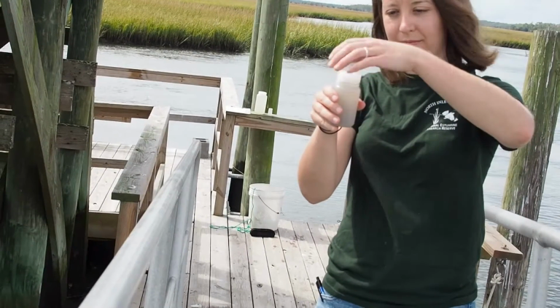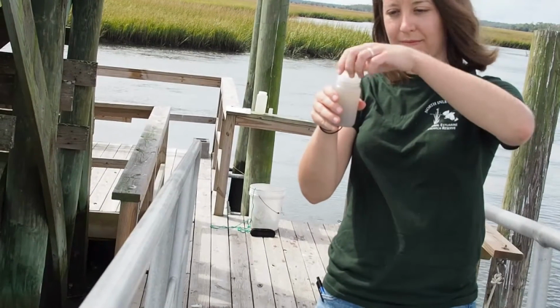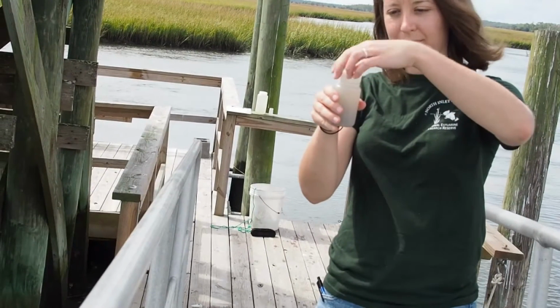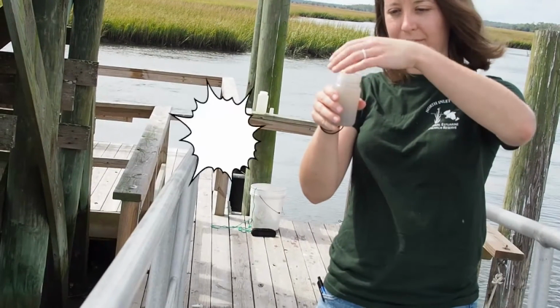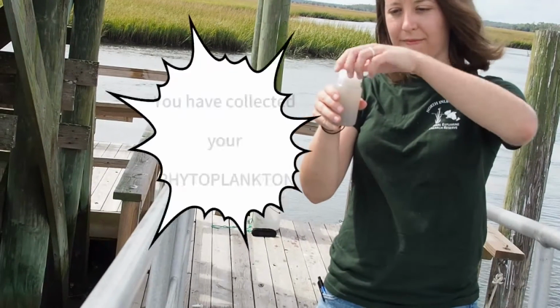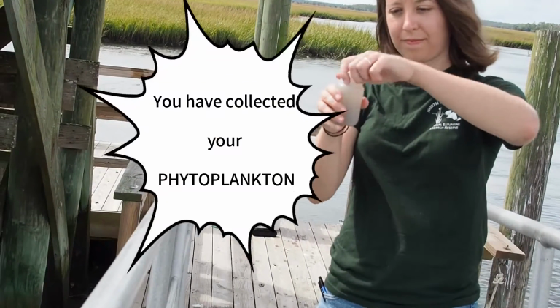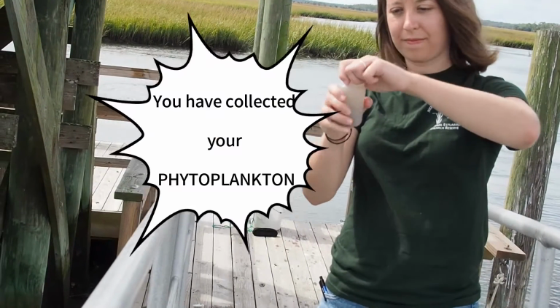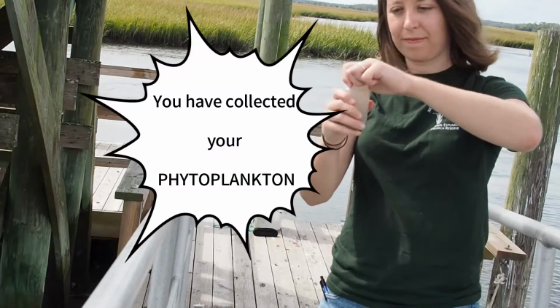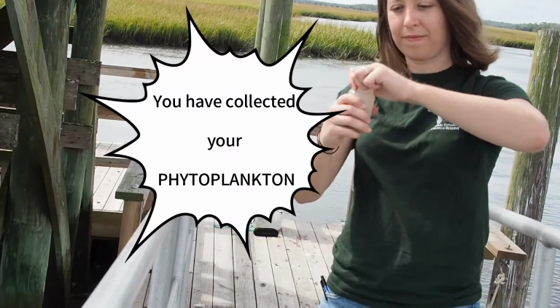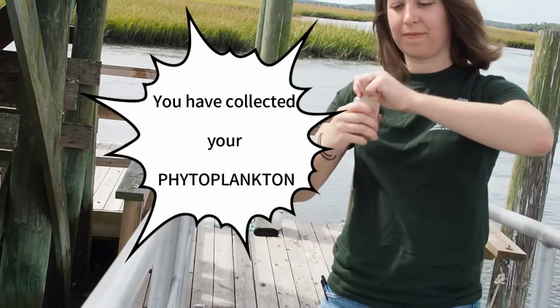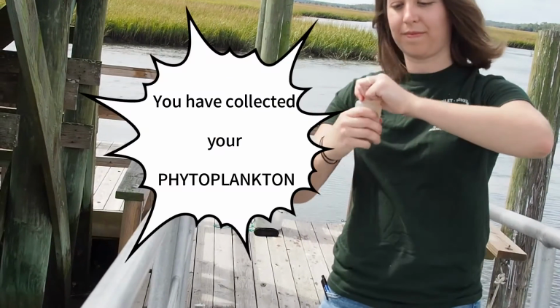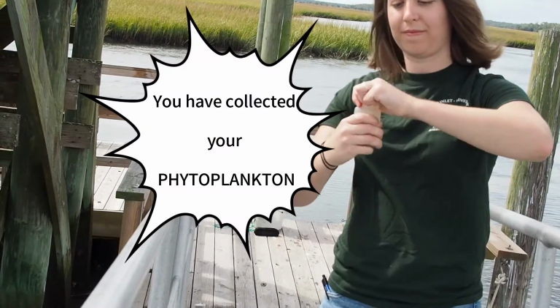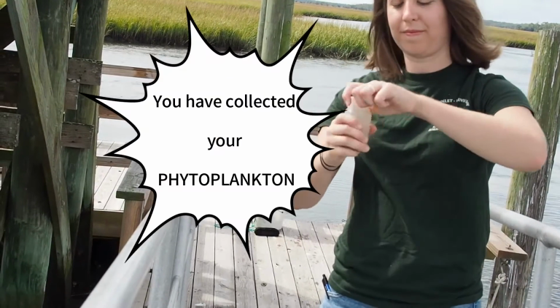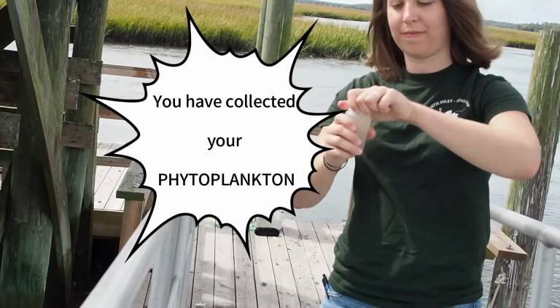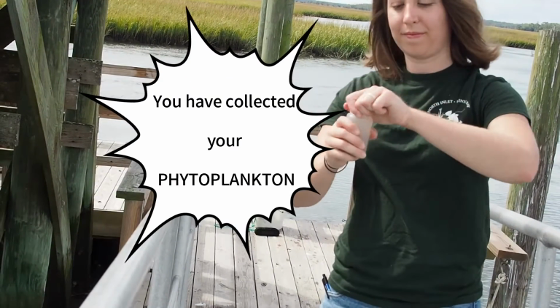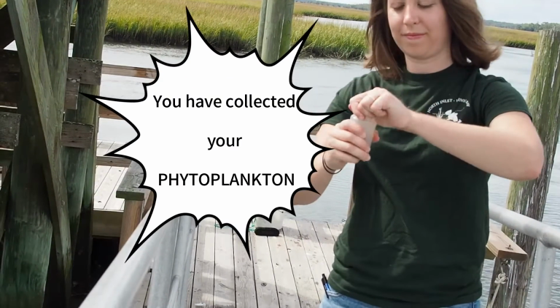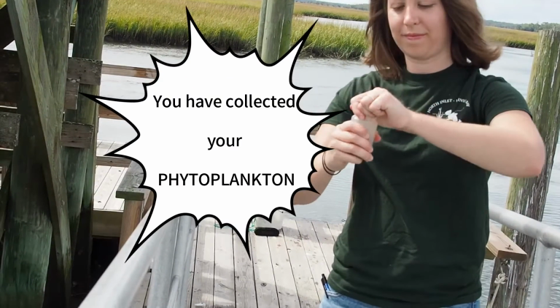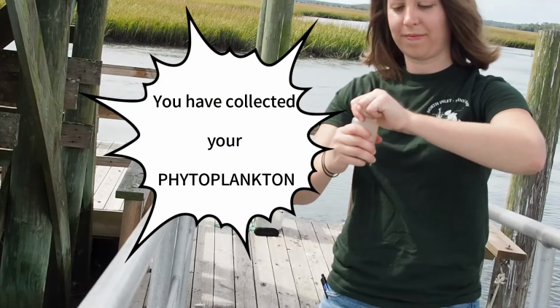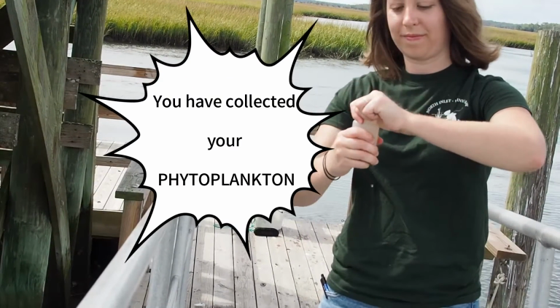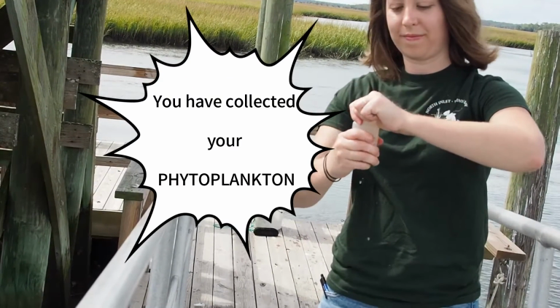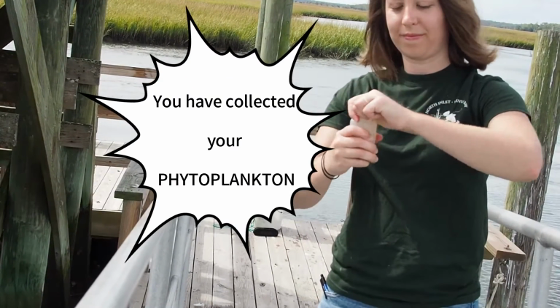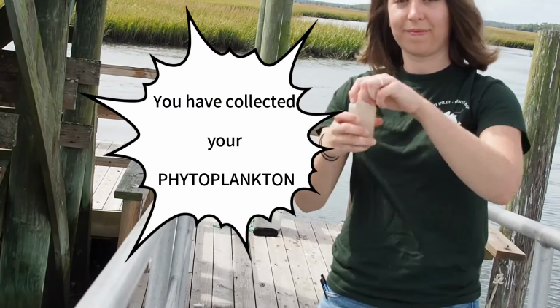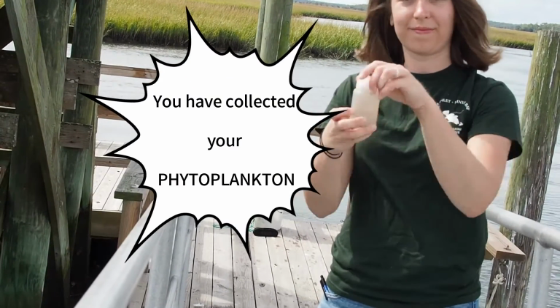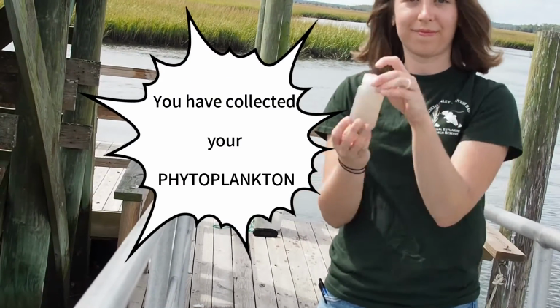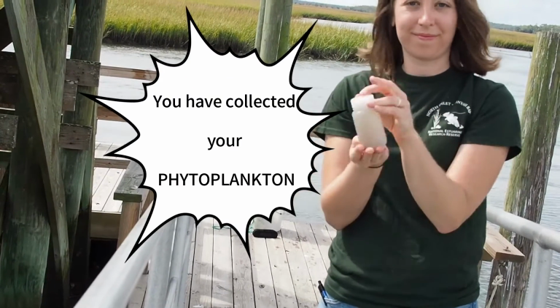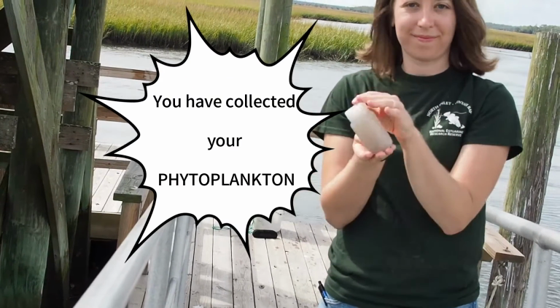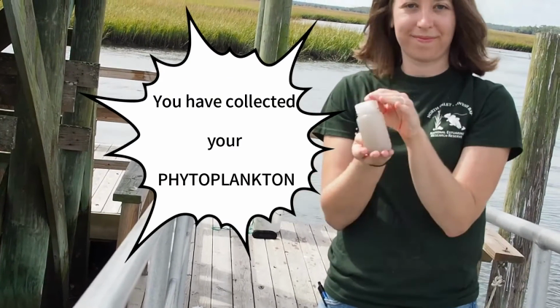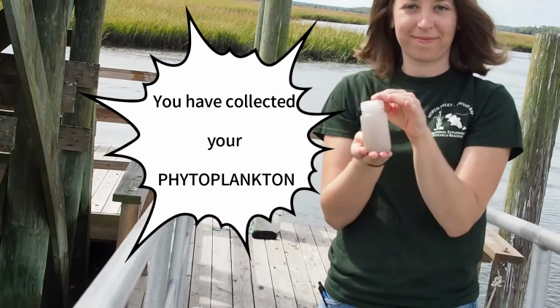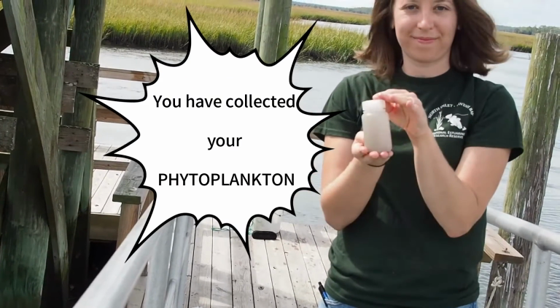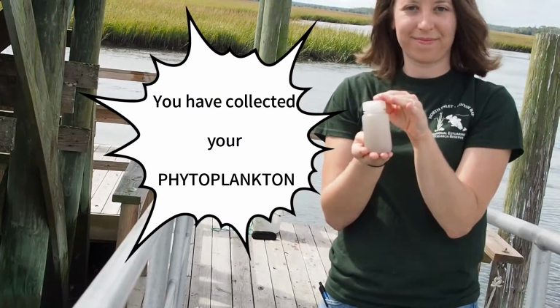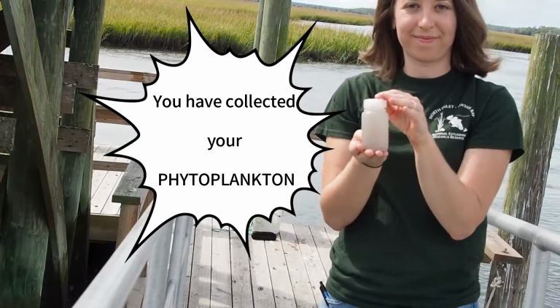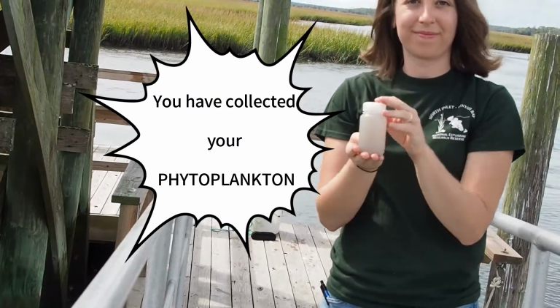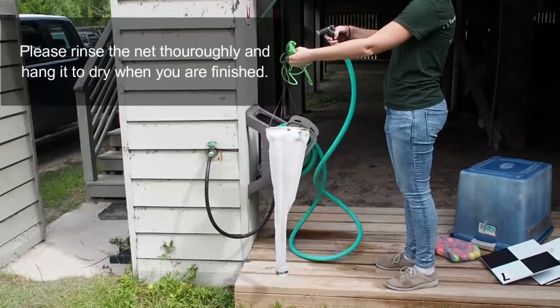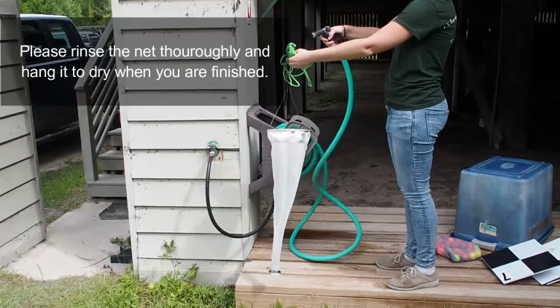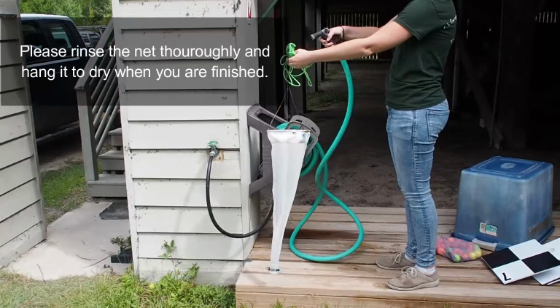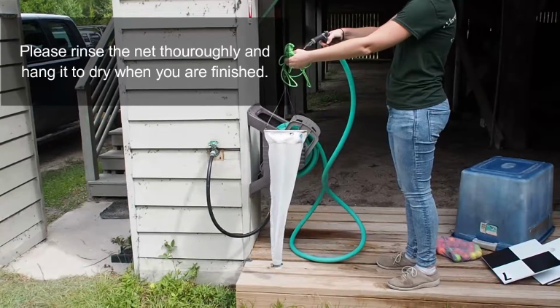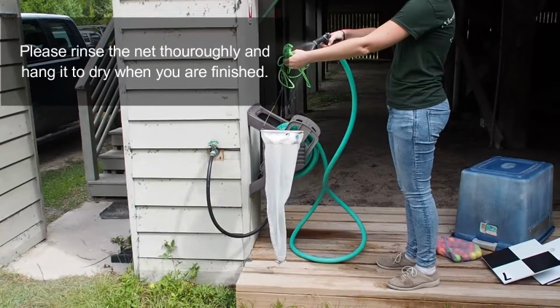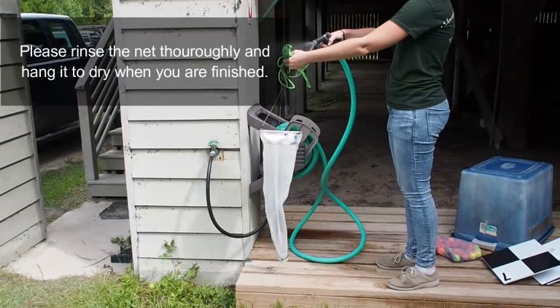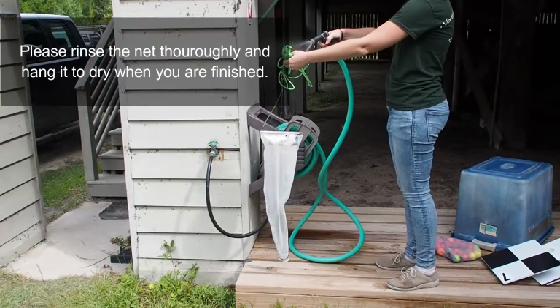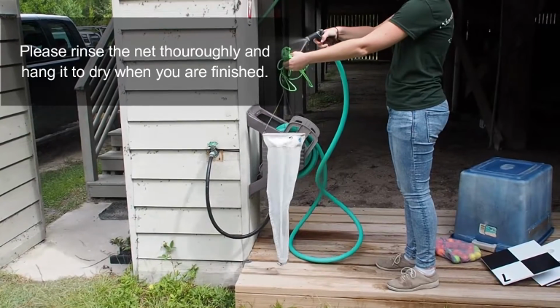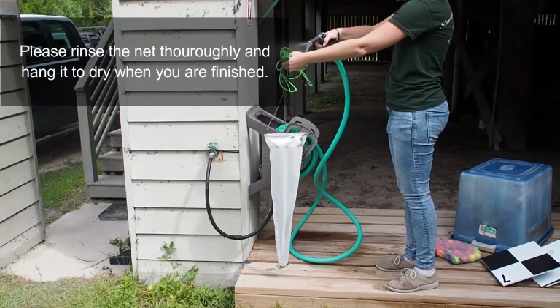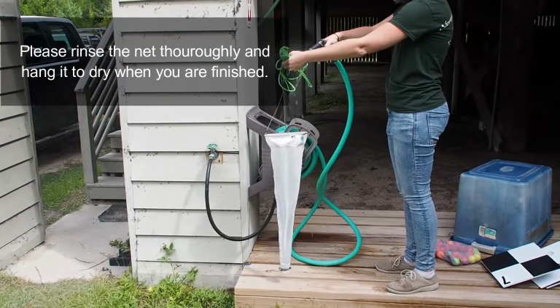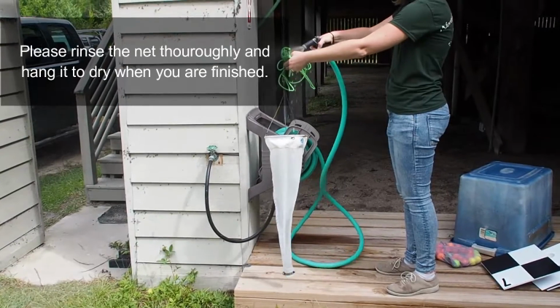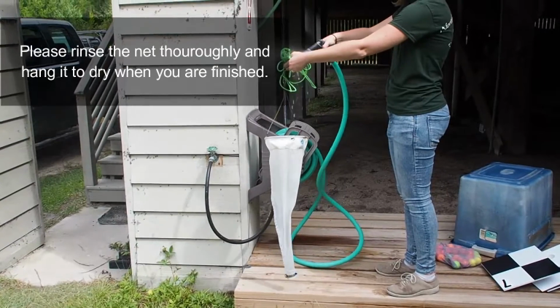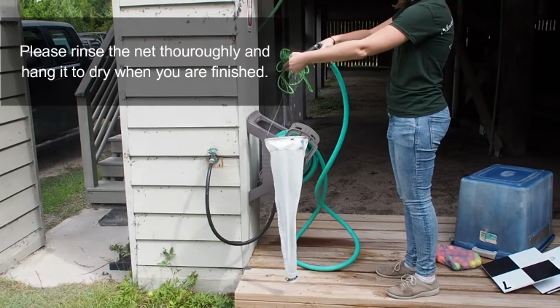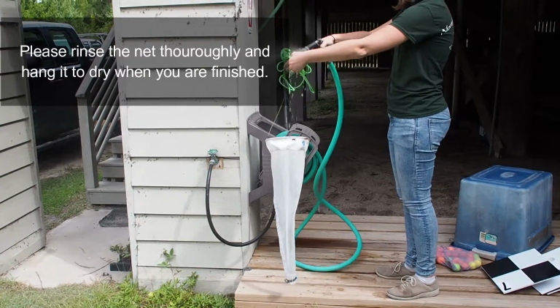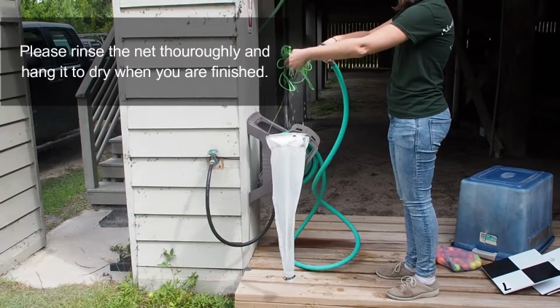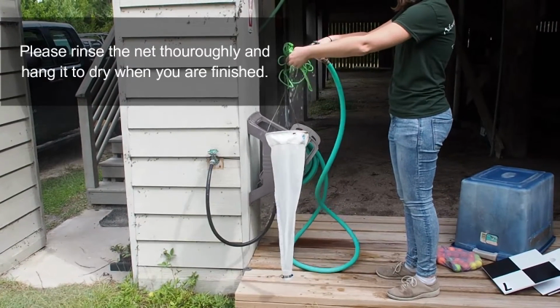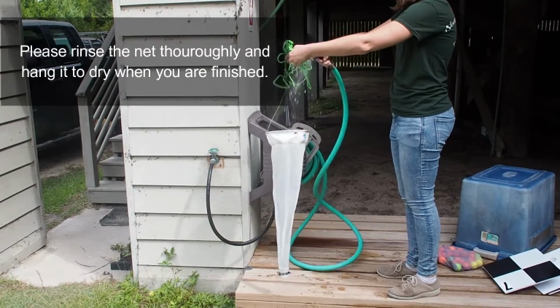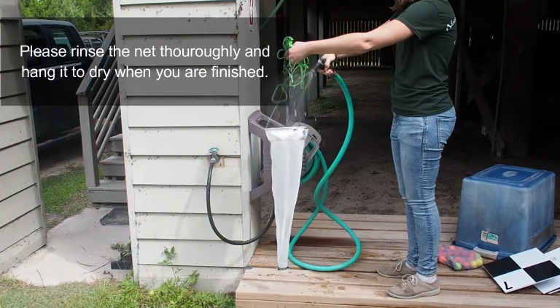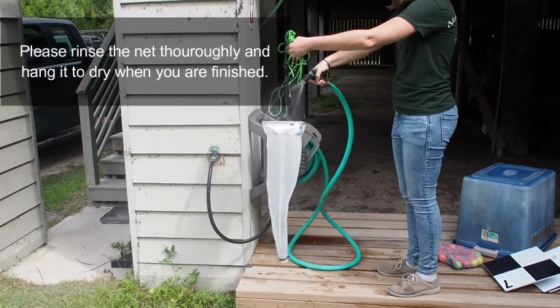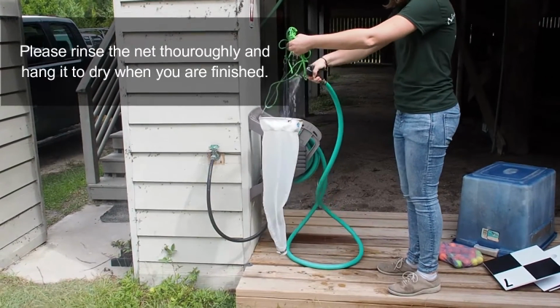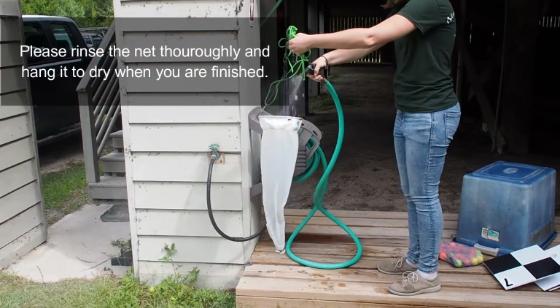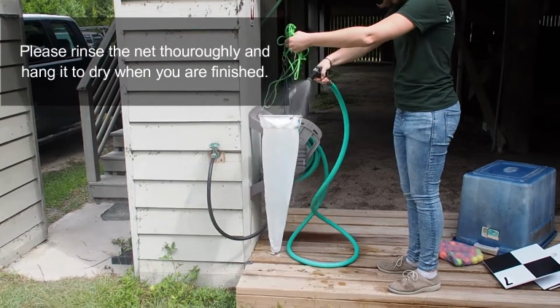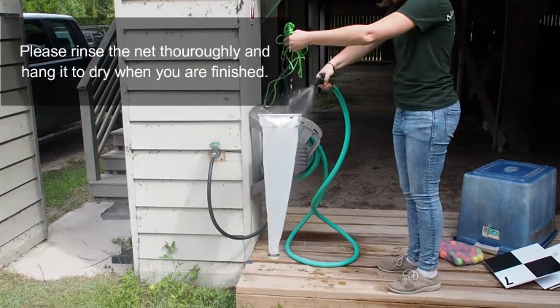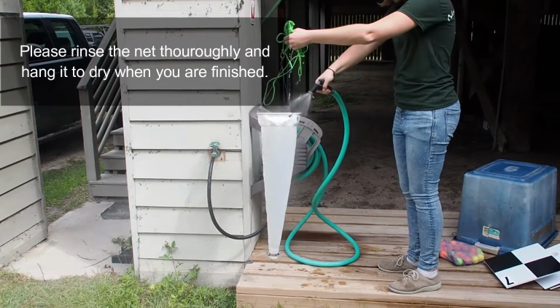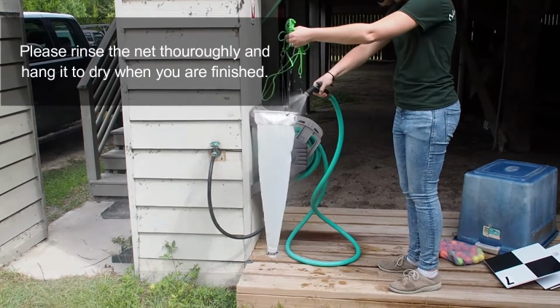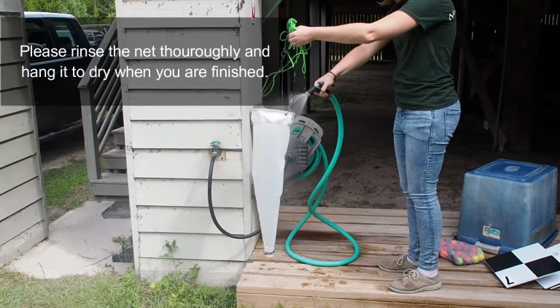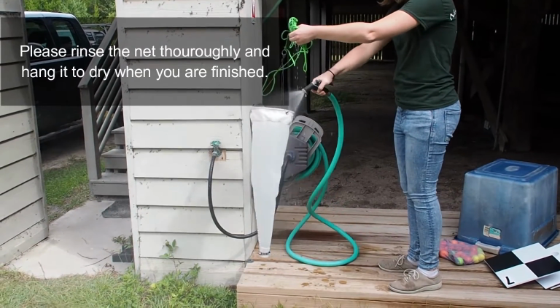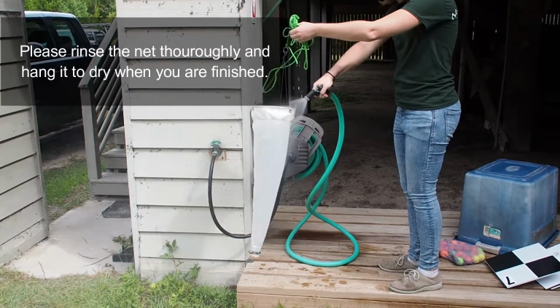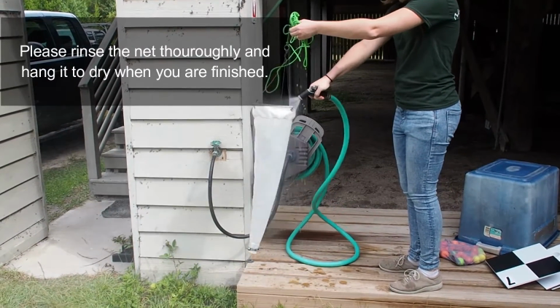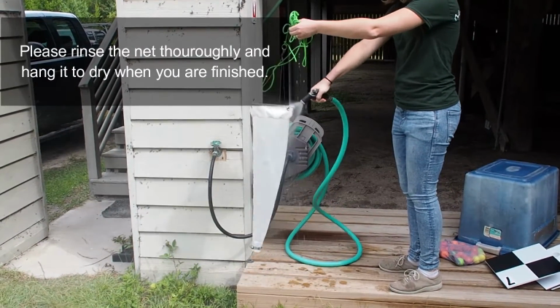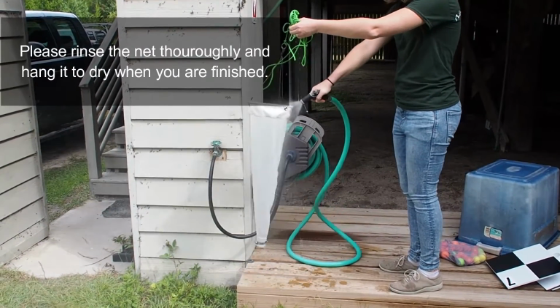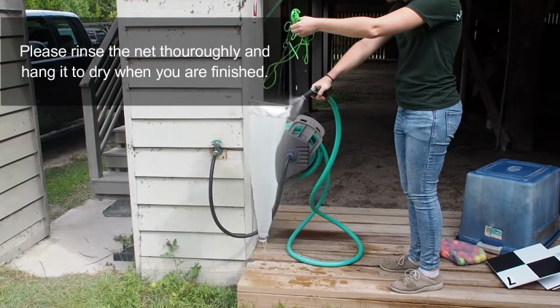You have collected your phytoplankton. Please rinse the net thoroughly and hang it to dry when you are finished.